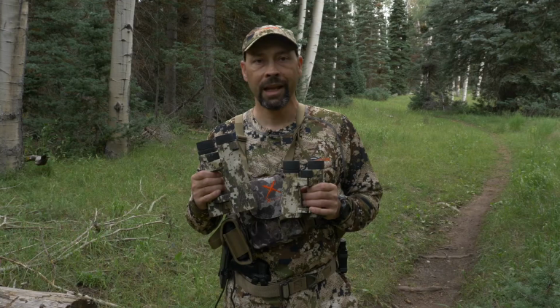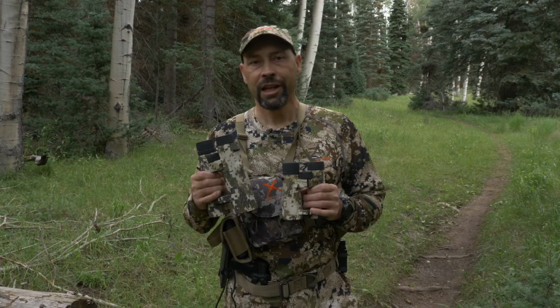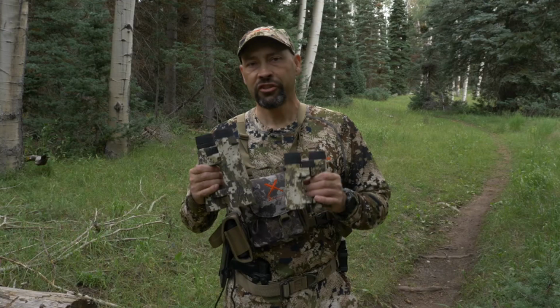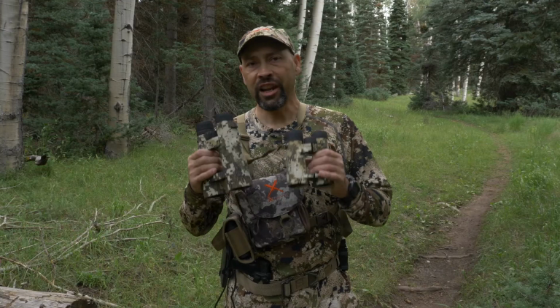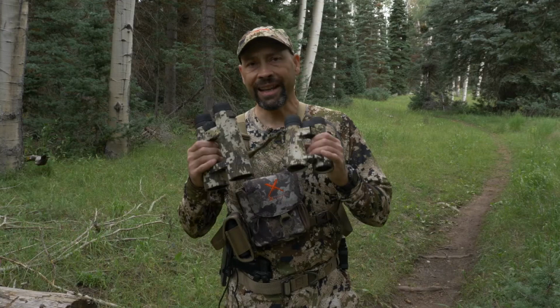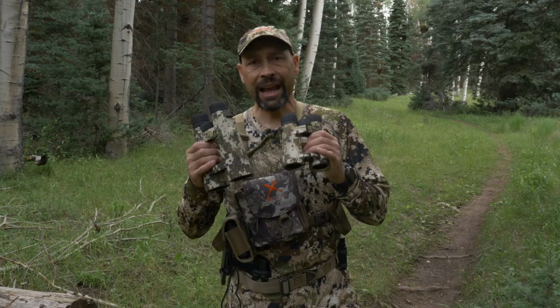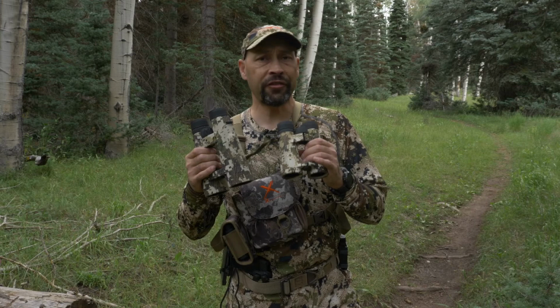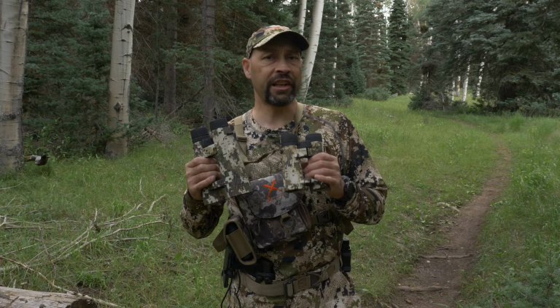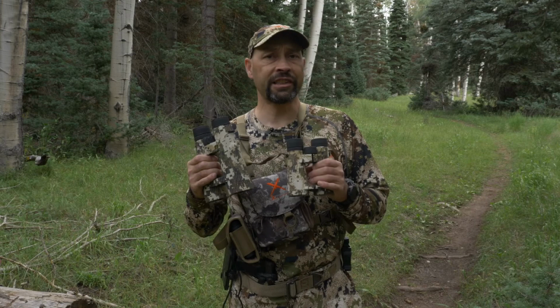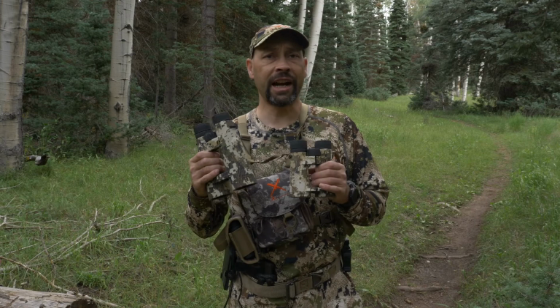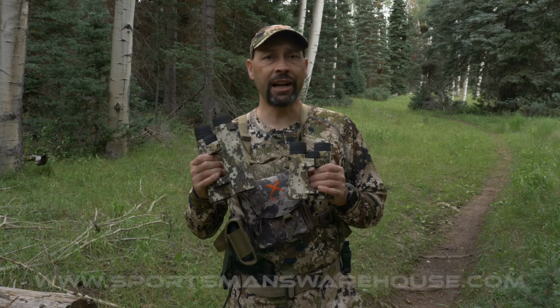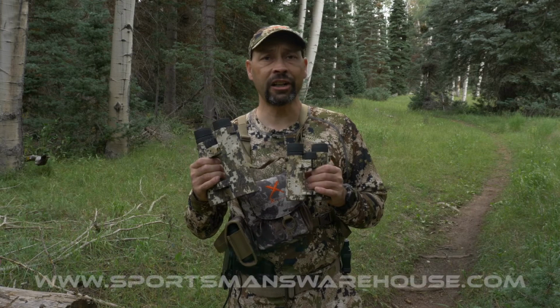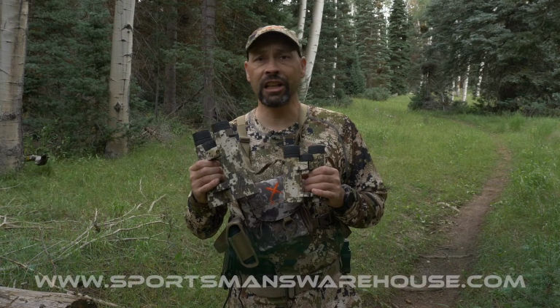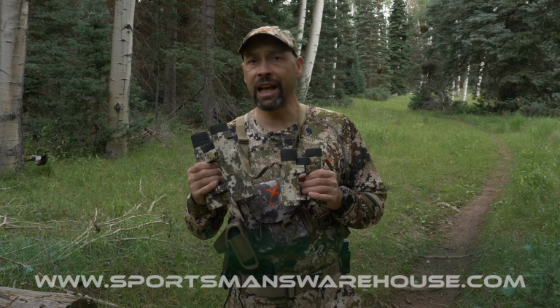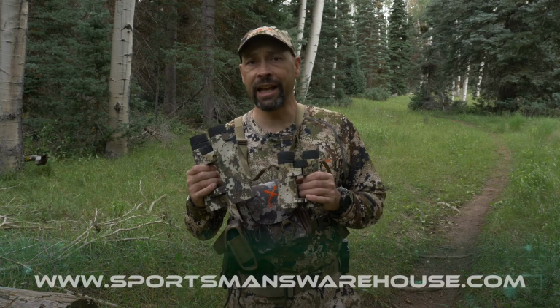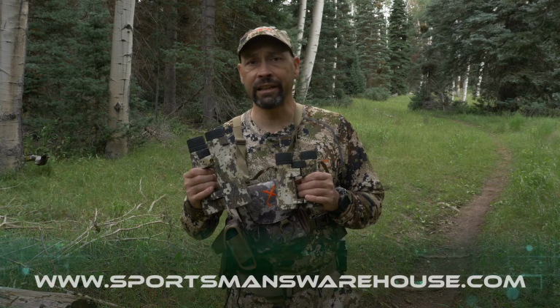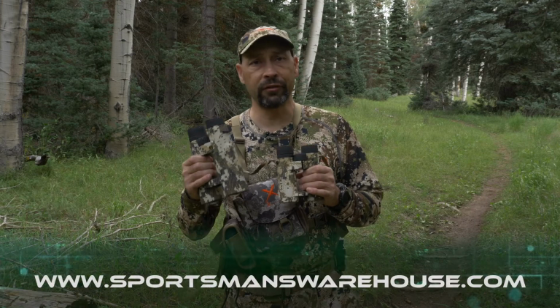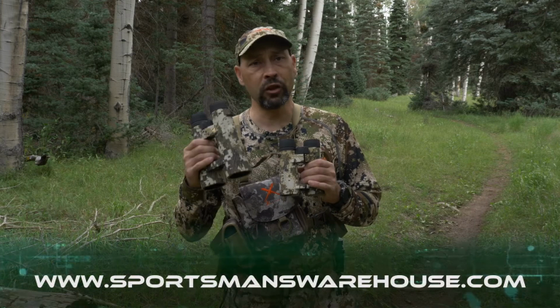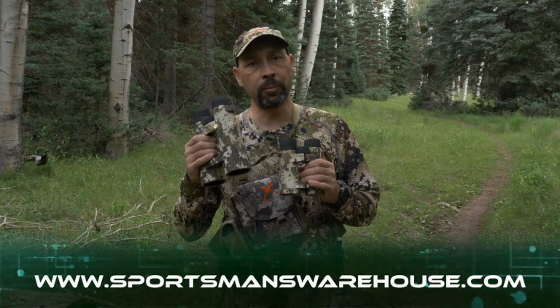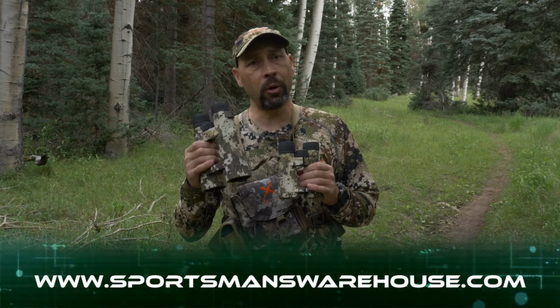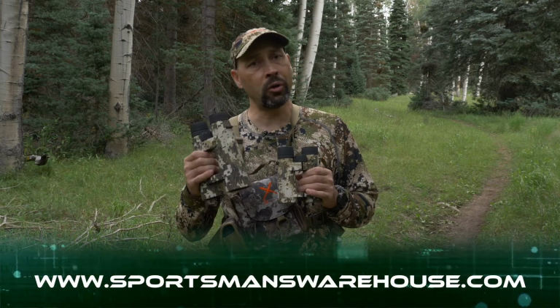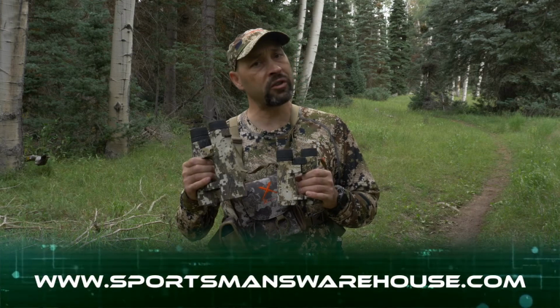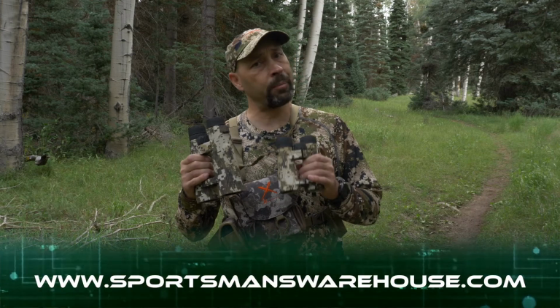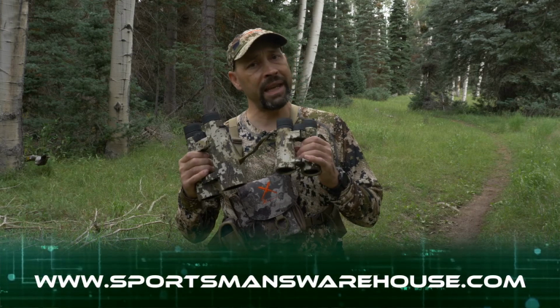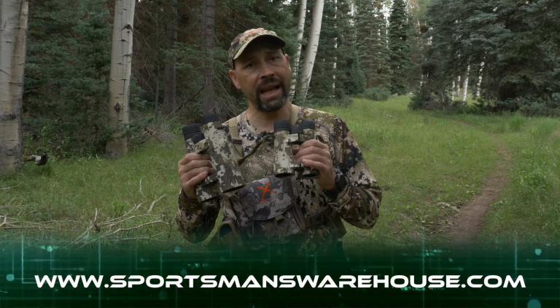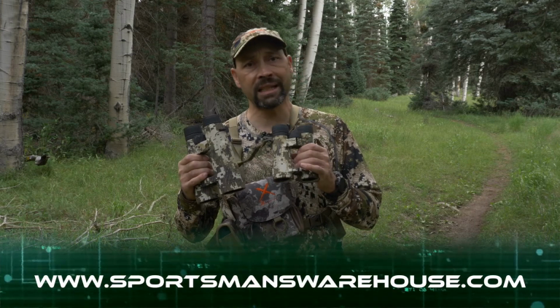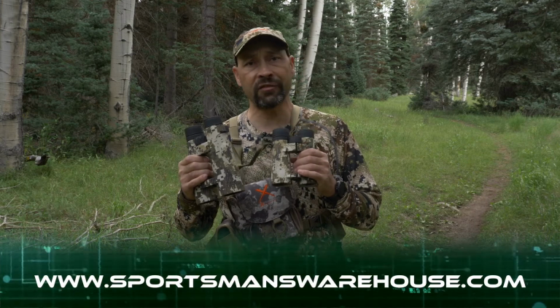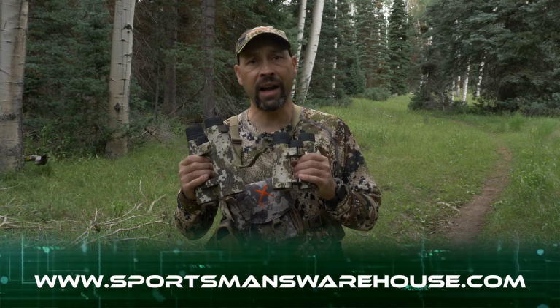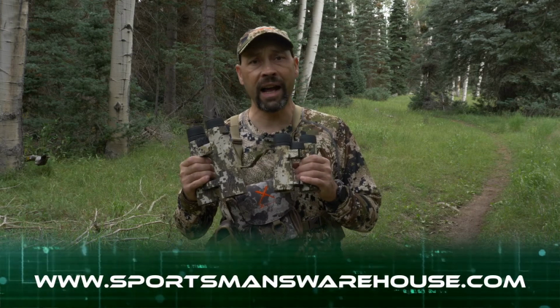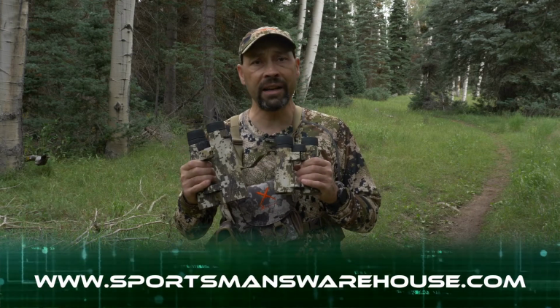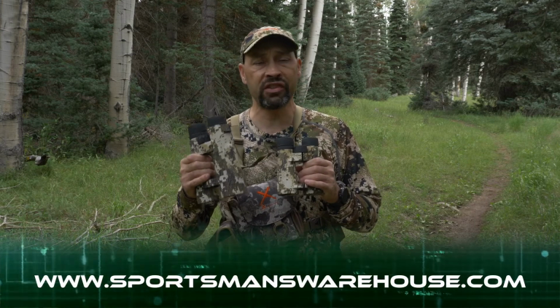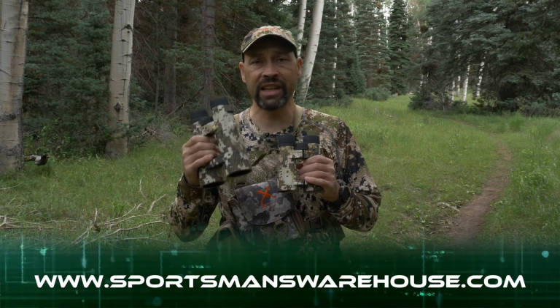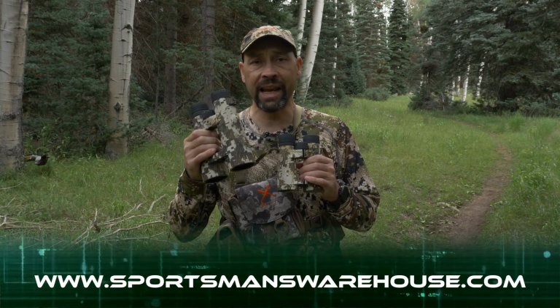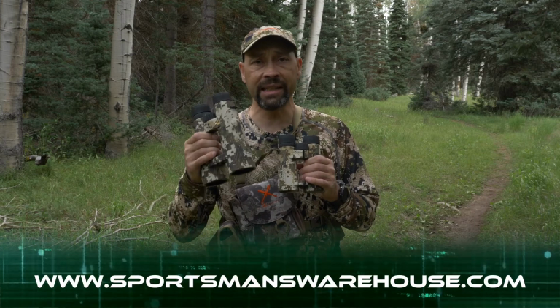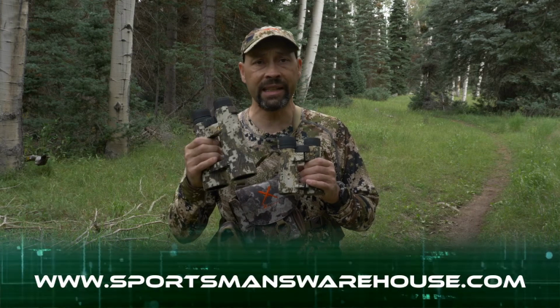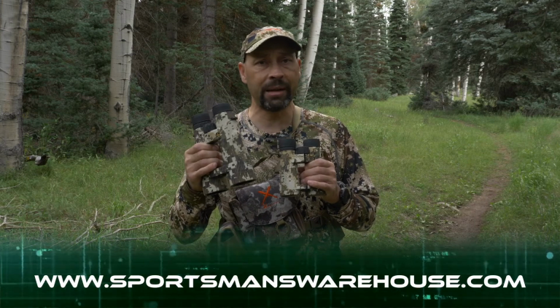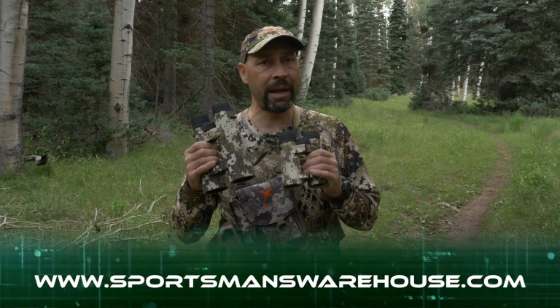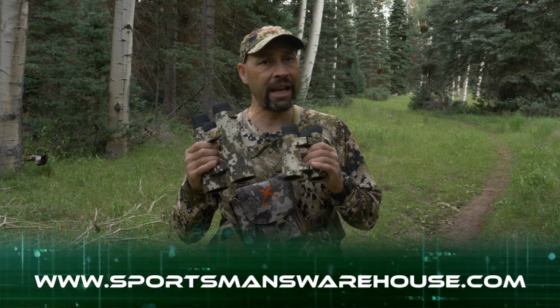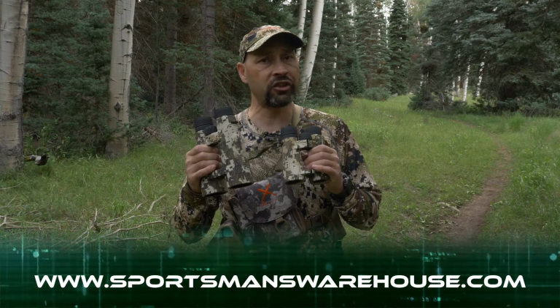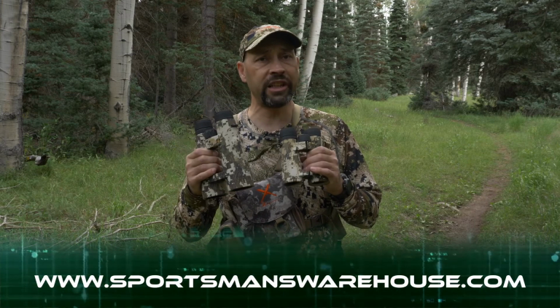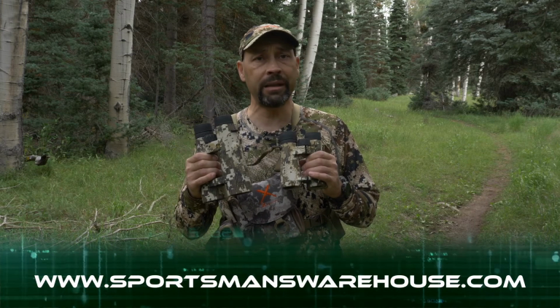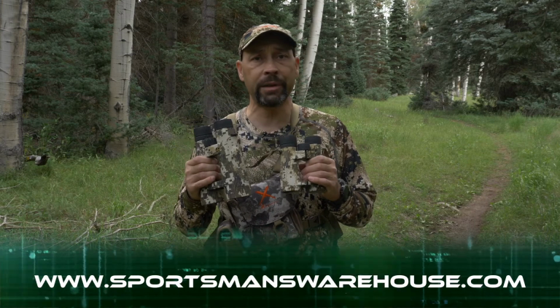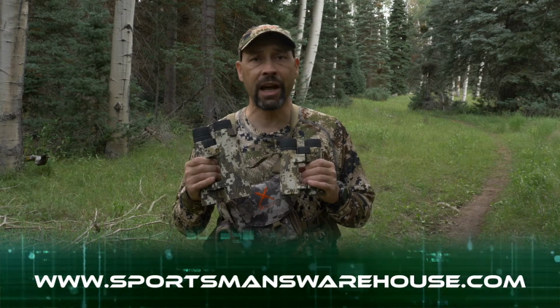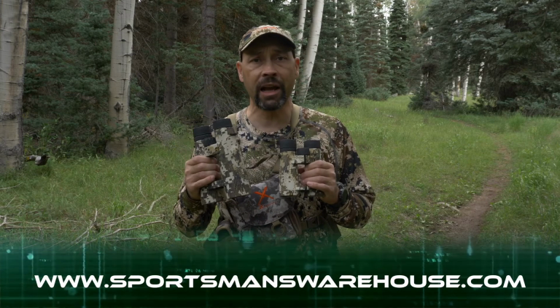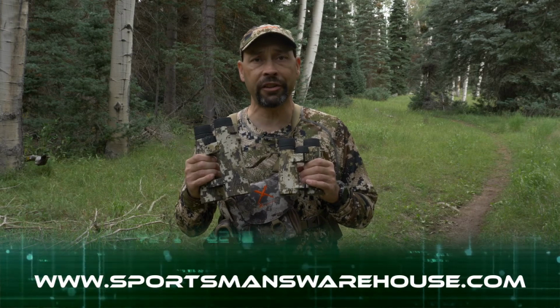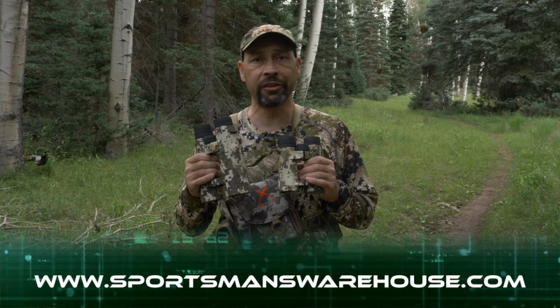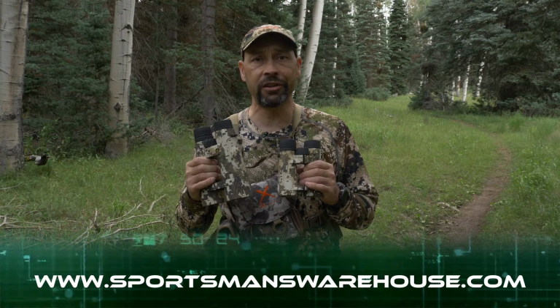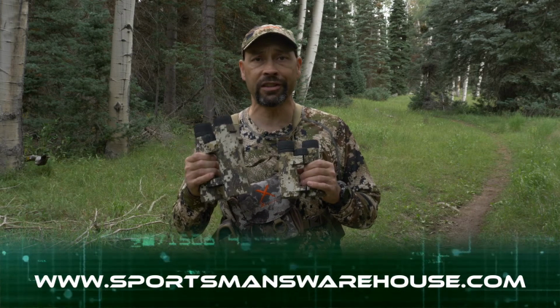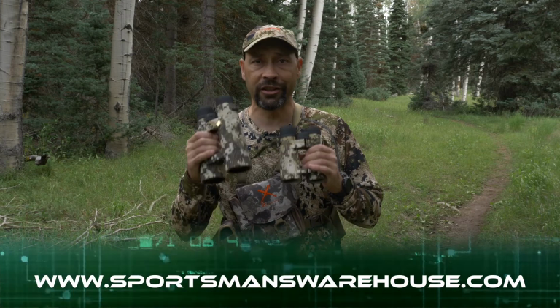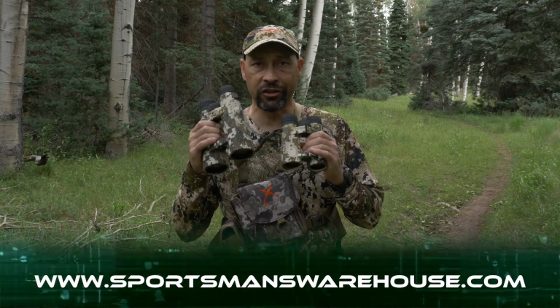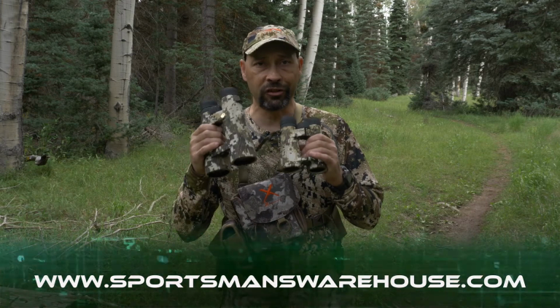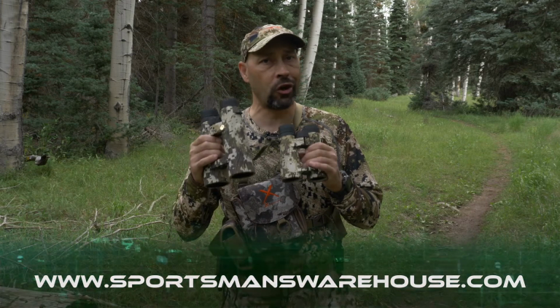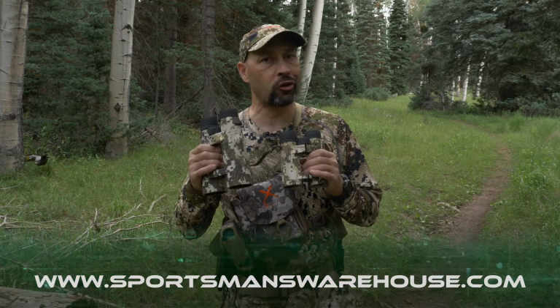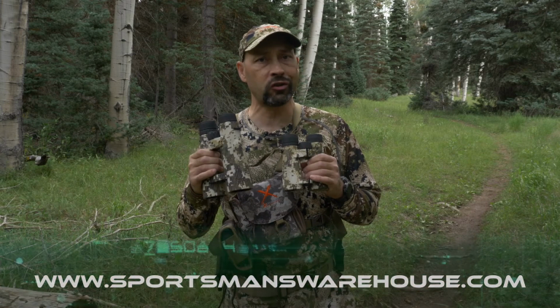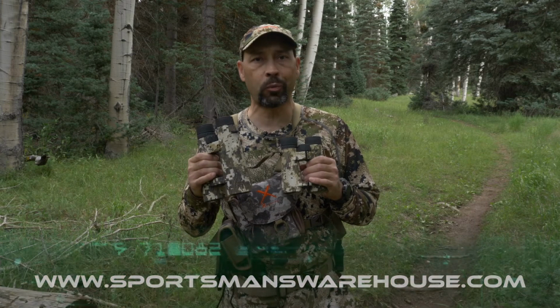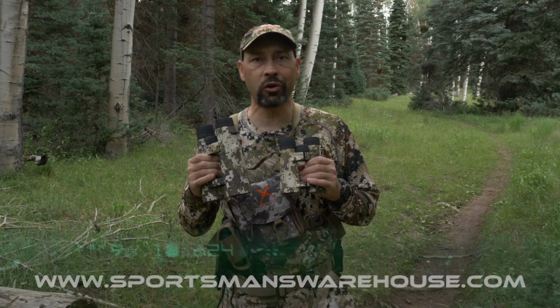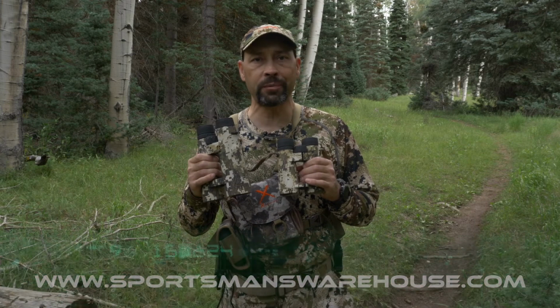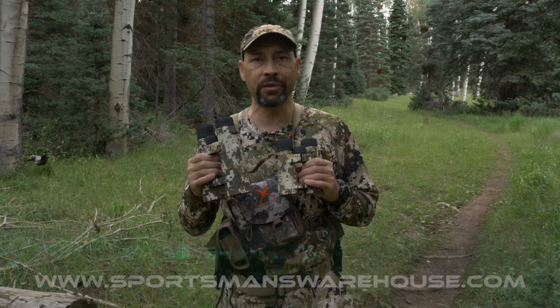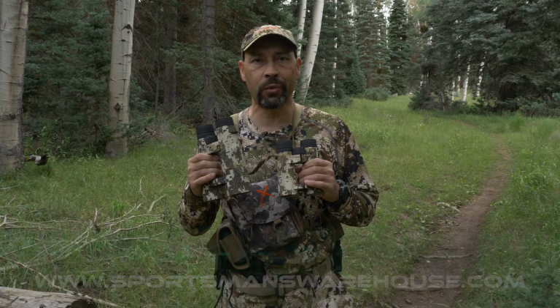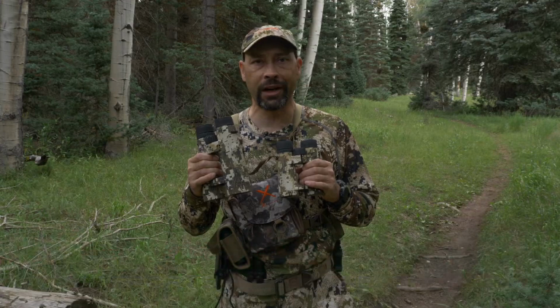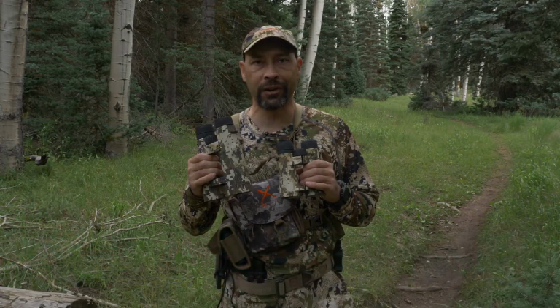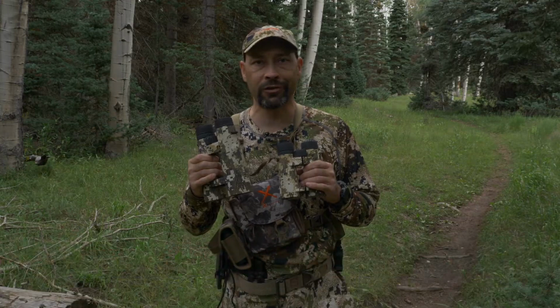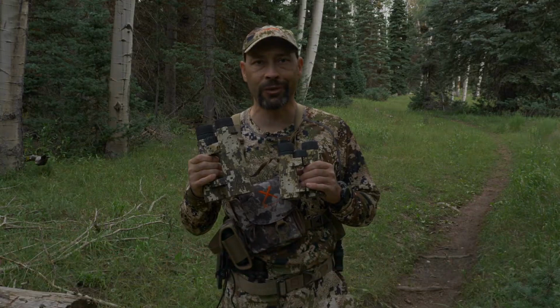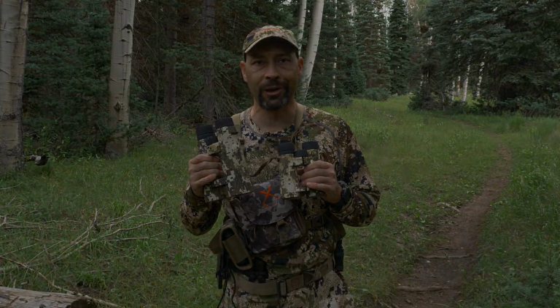Check out the entire line of Leupold's BX5 Santium HD binoculars at your local Sportsman's Warehouse store.